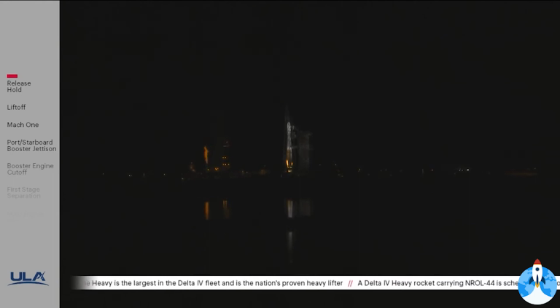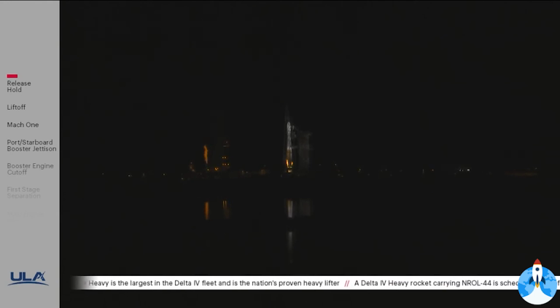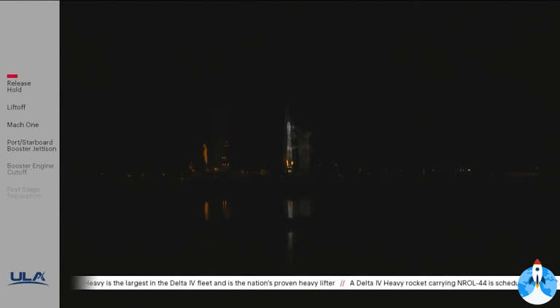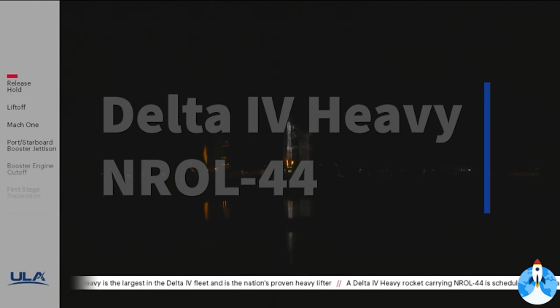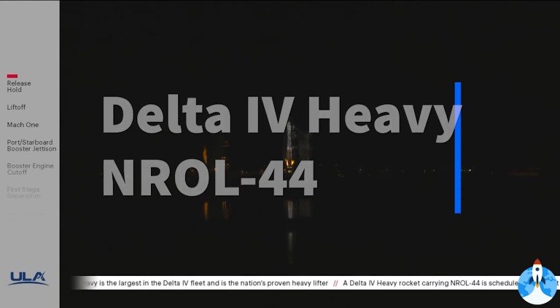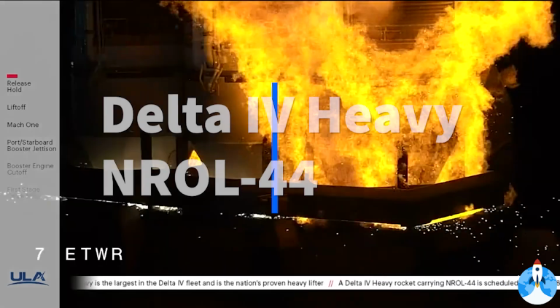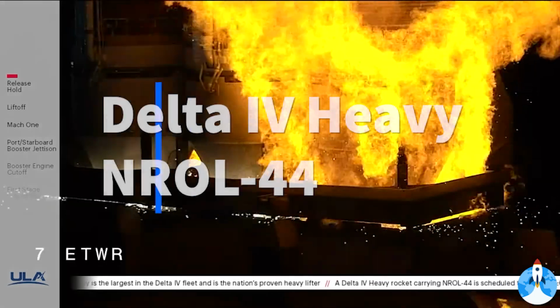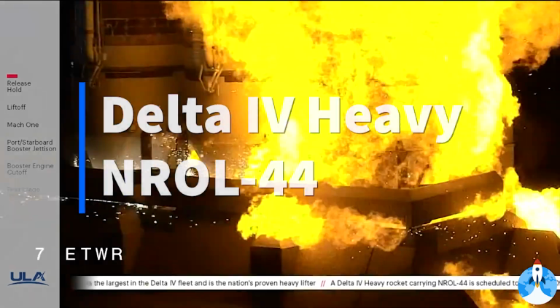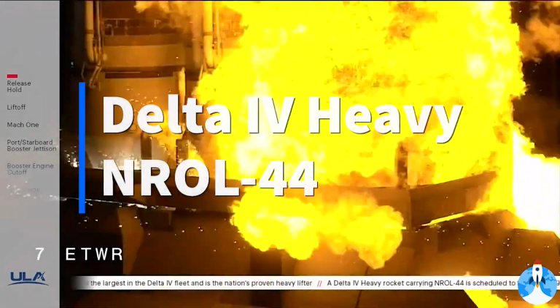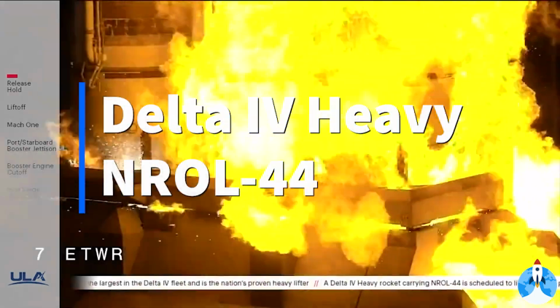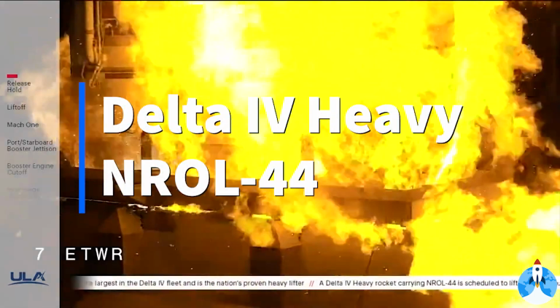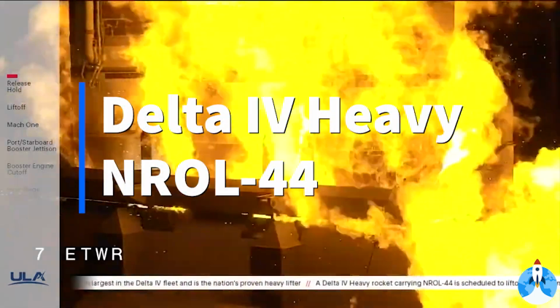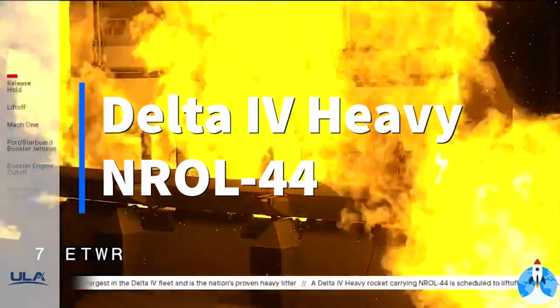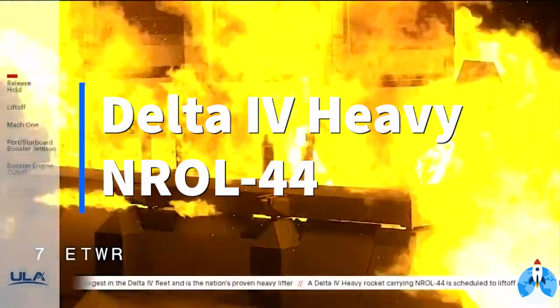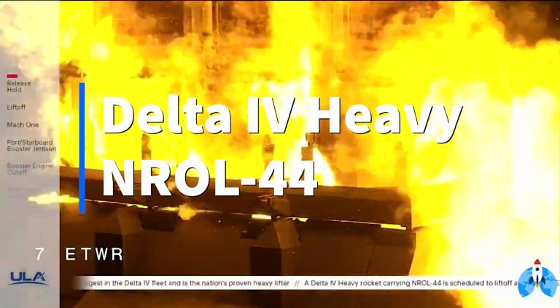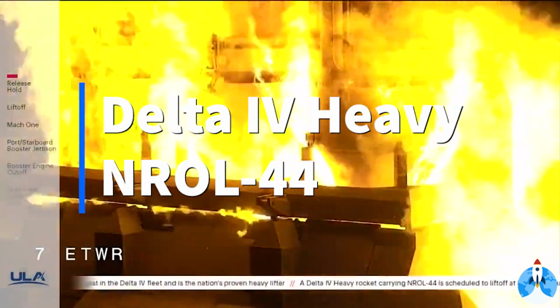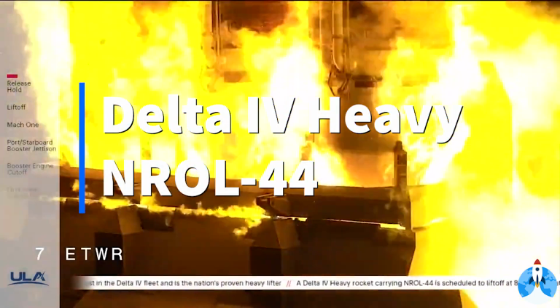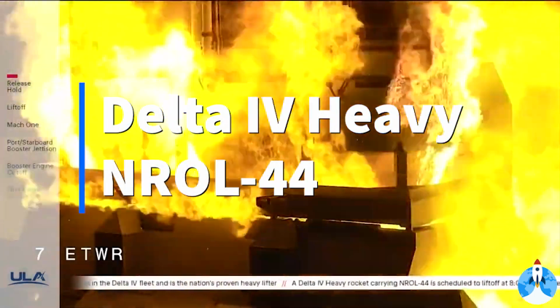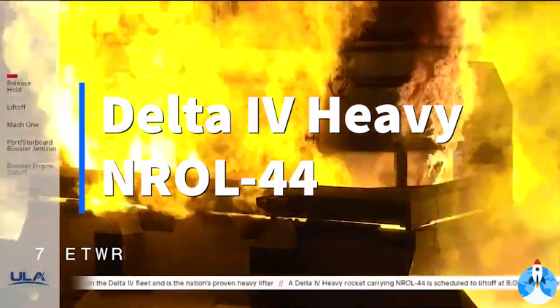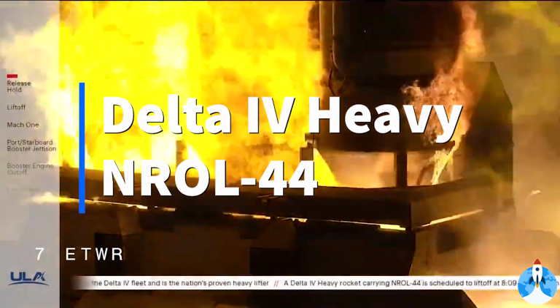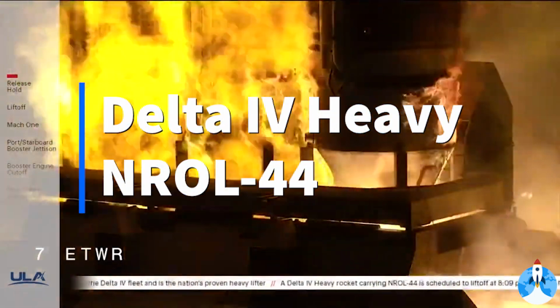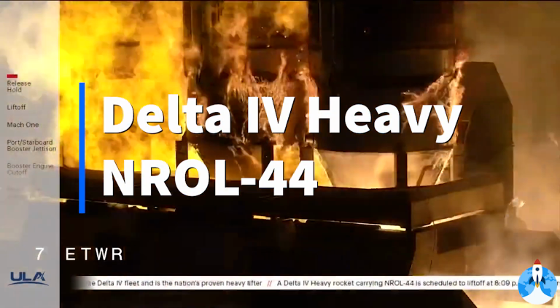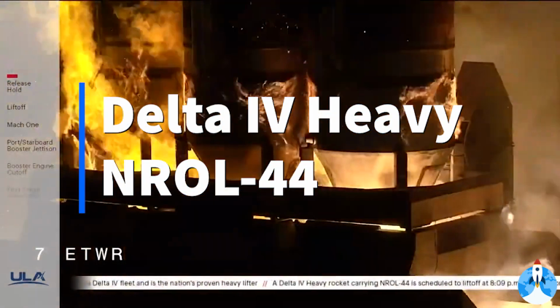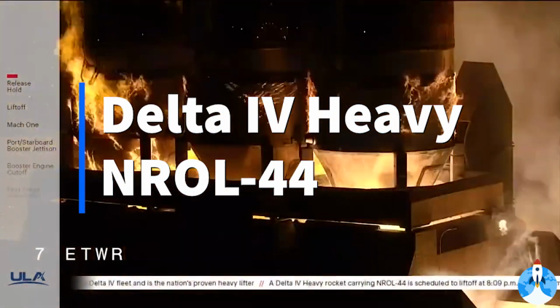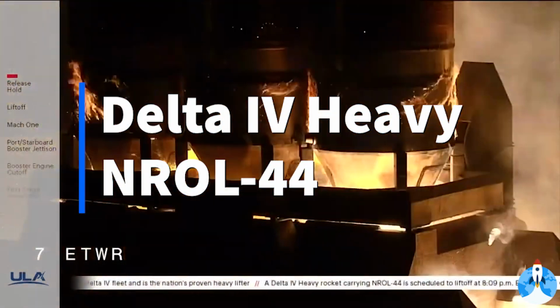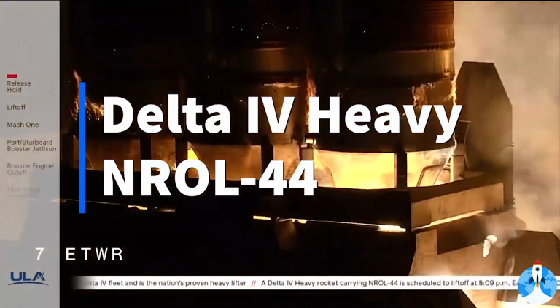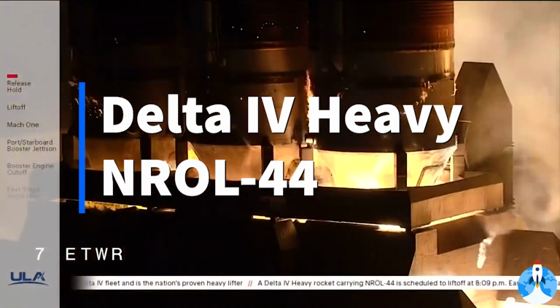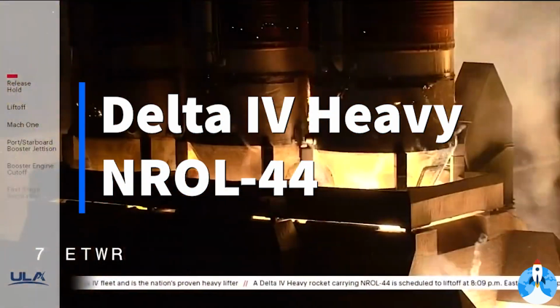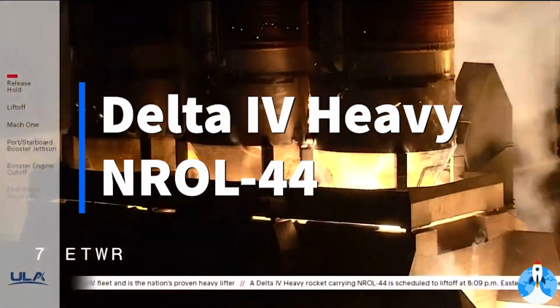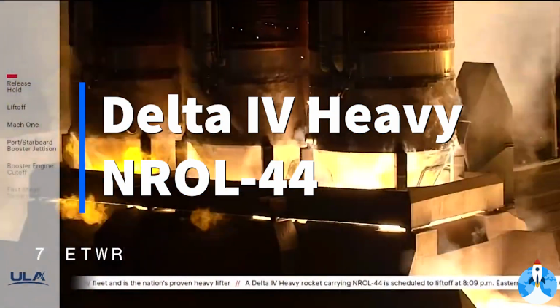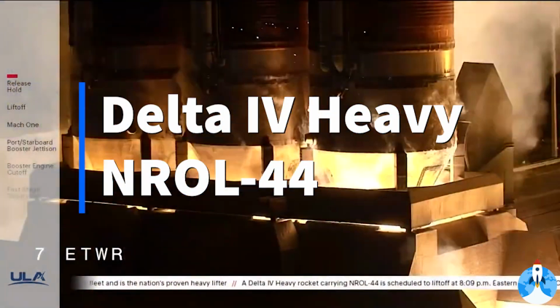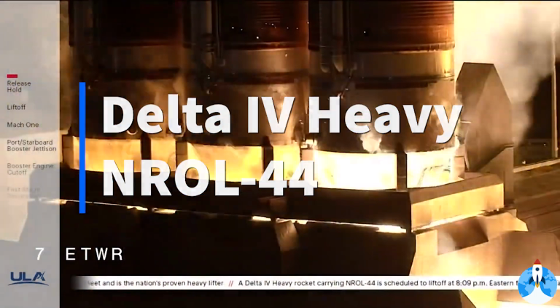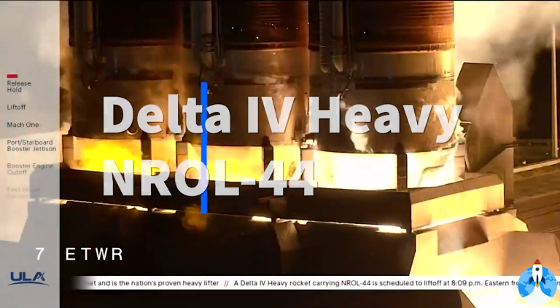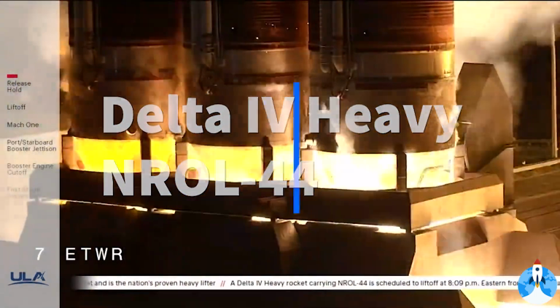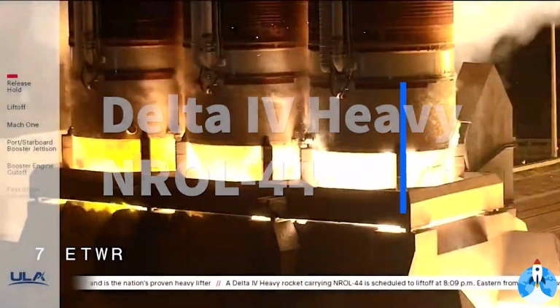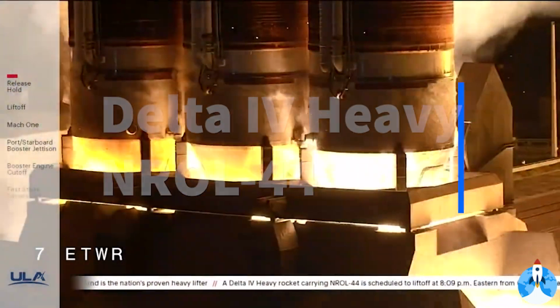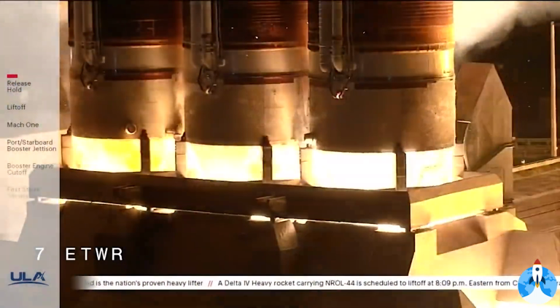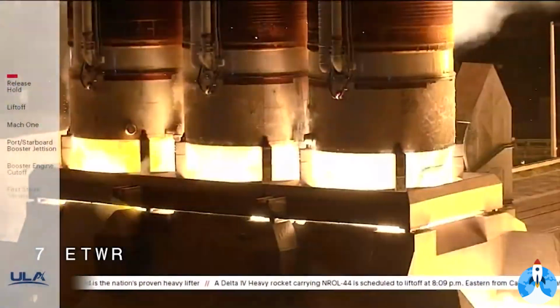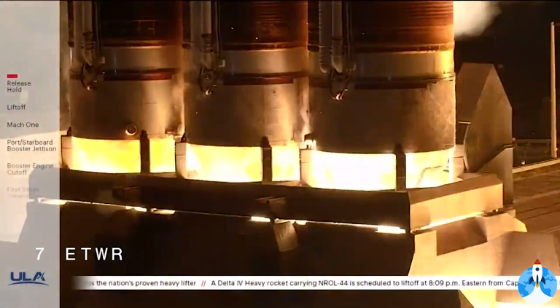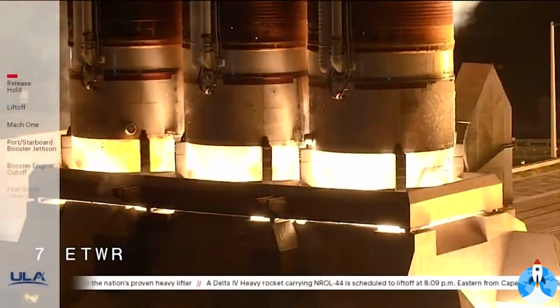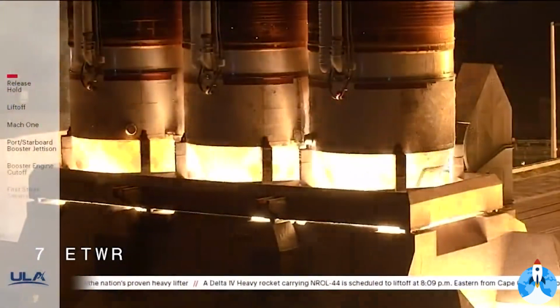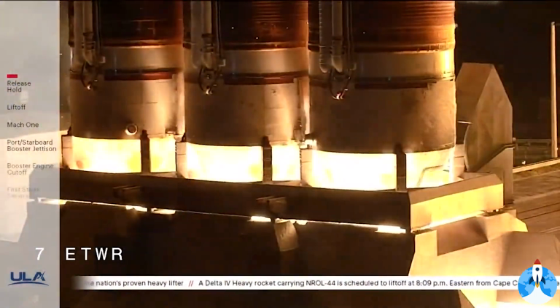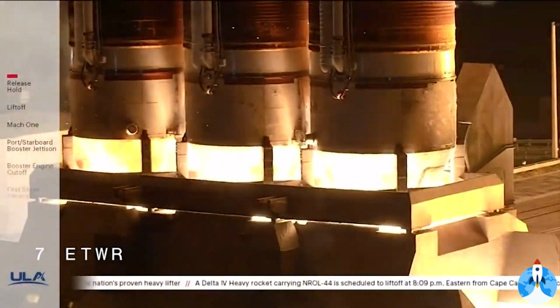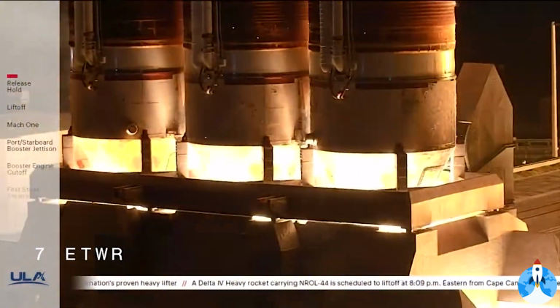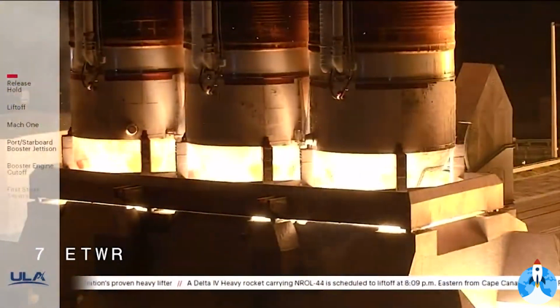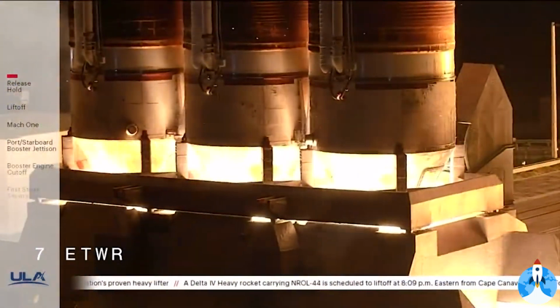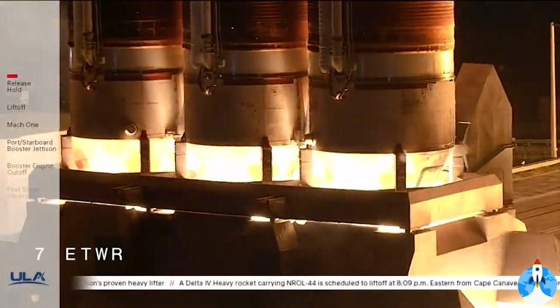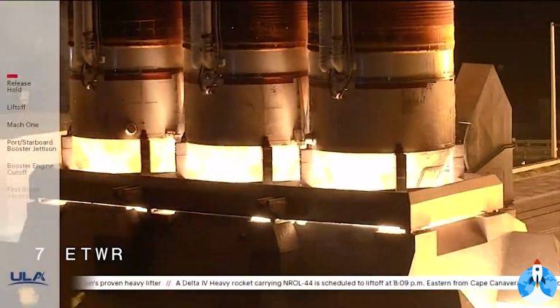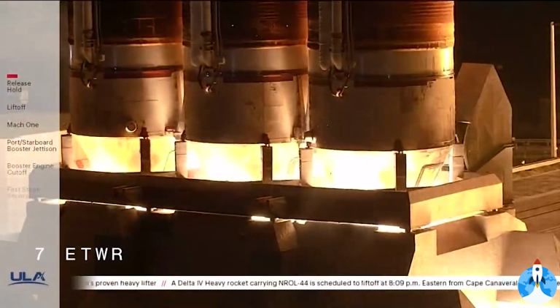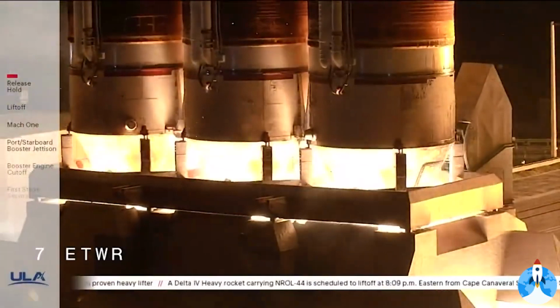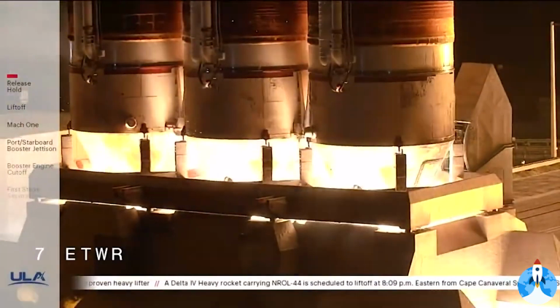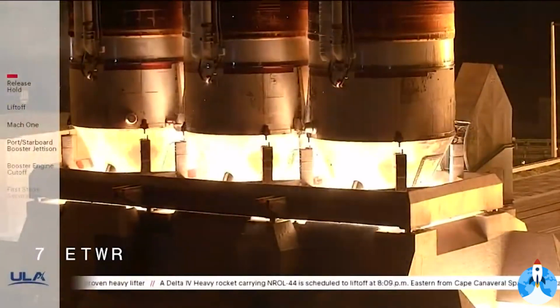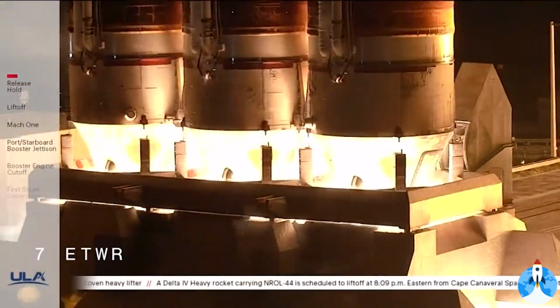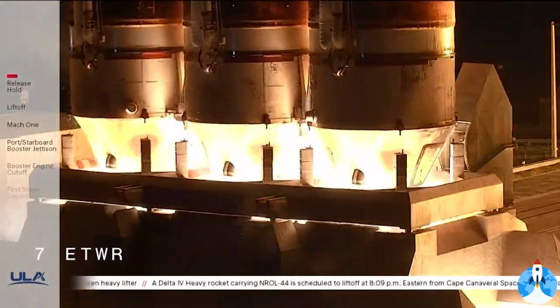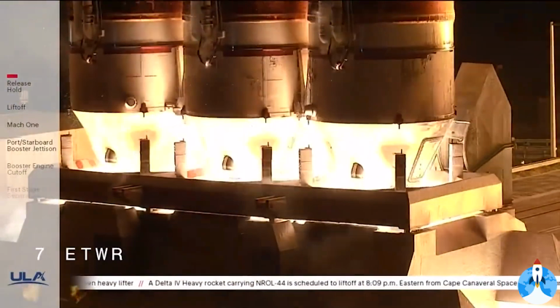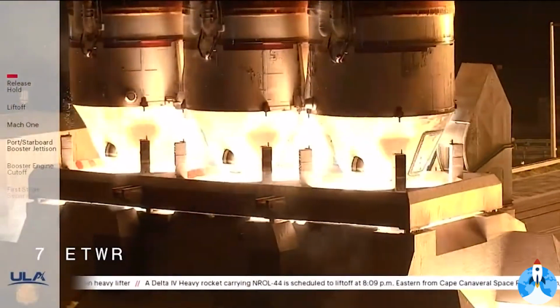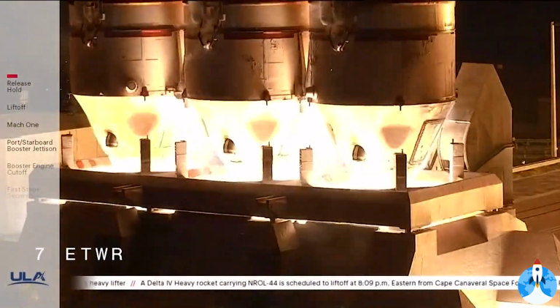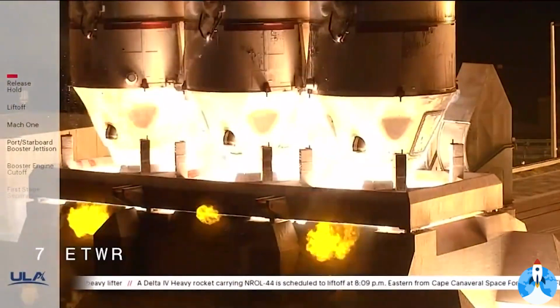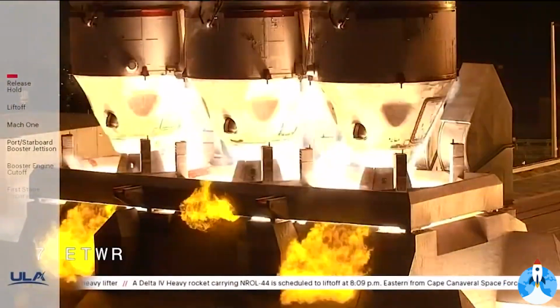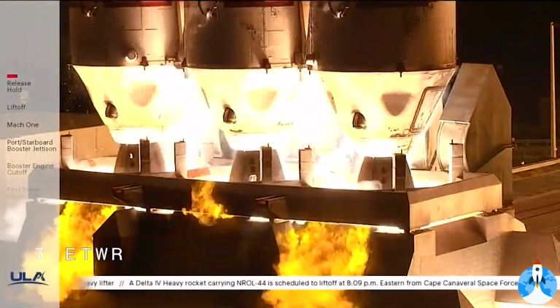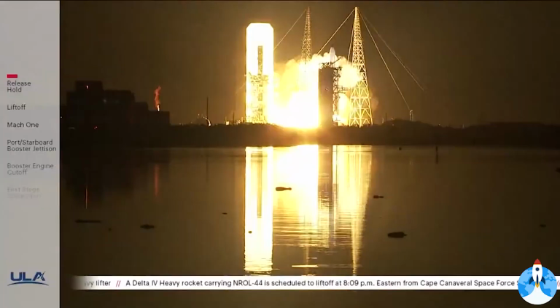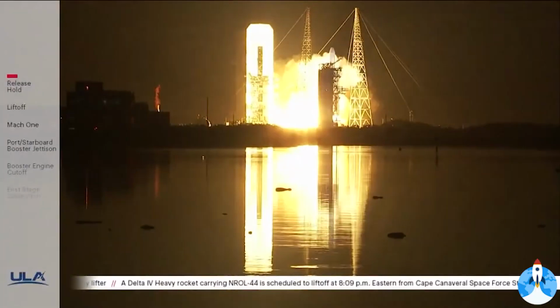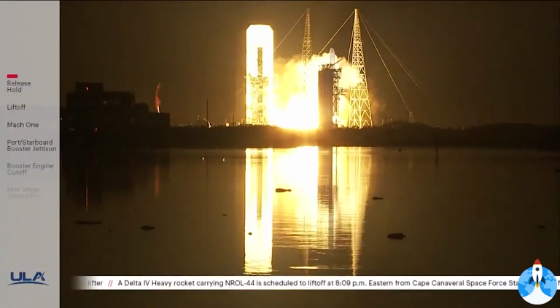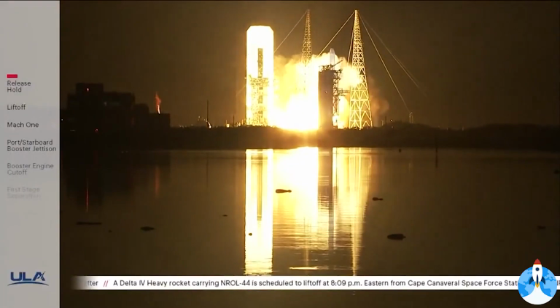Five, main engine ignition, three, two, one, zero, and liftoff.